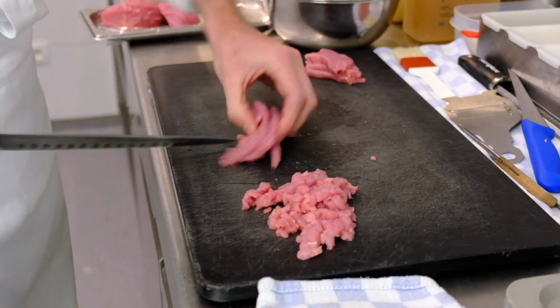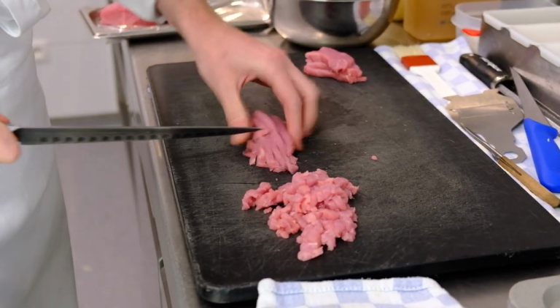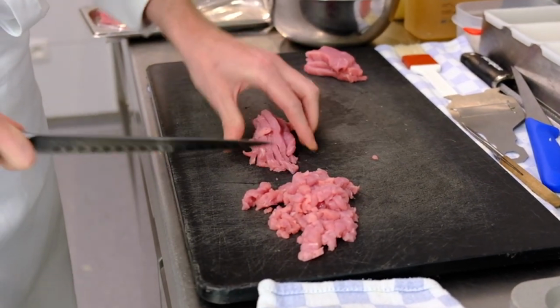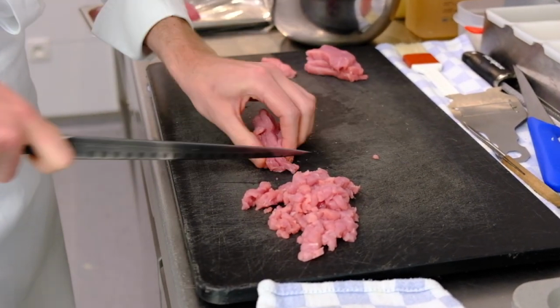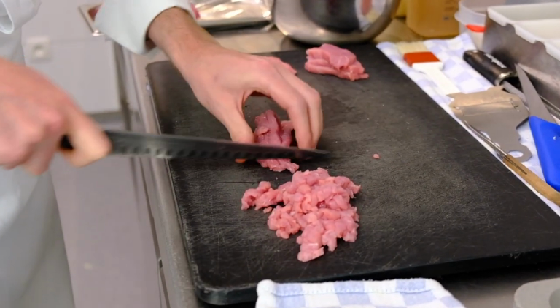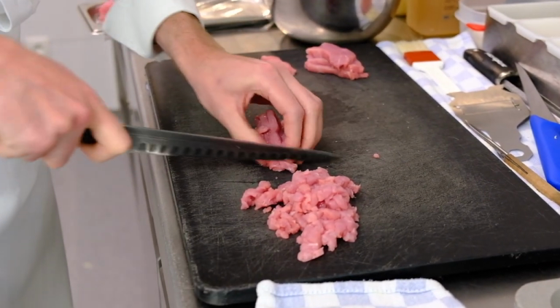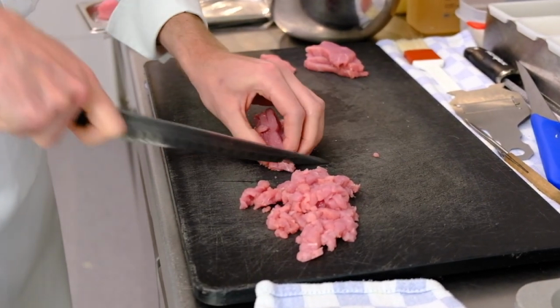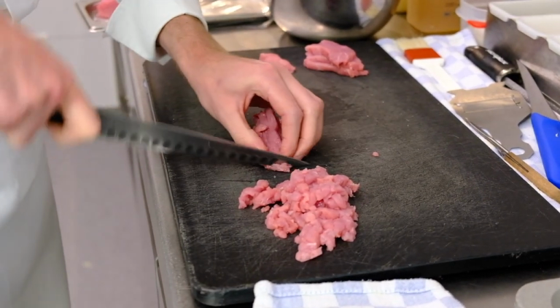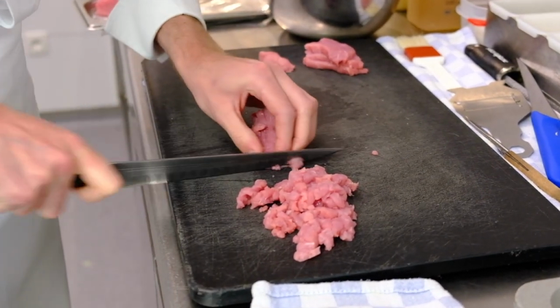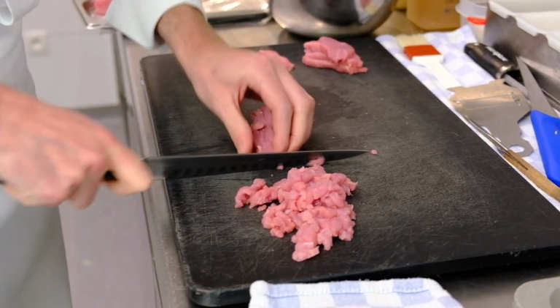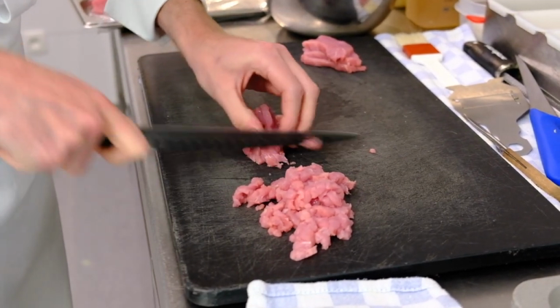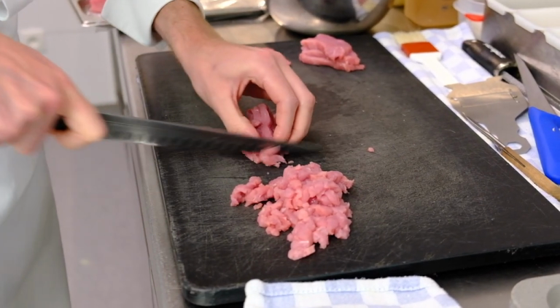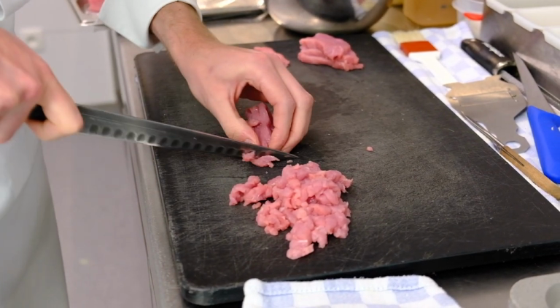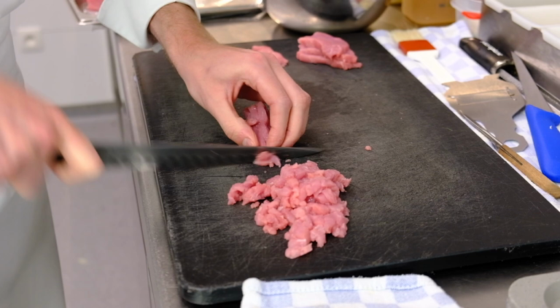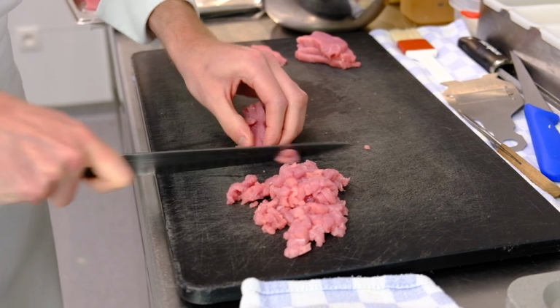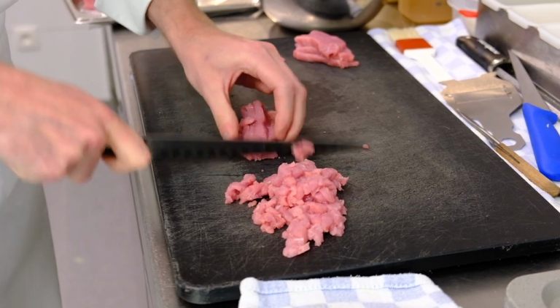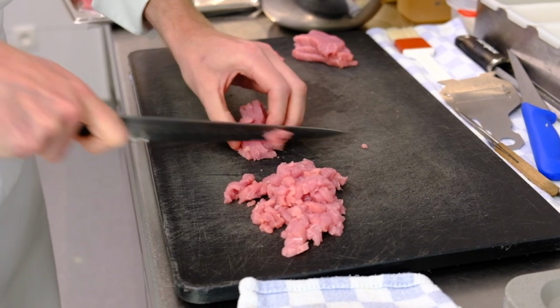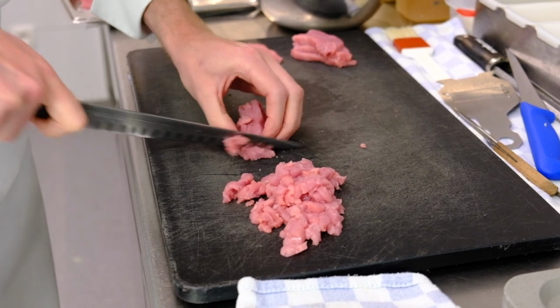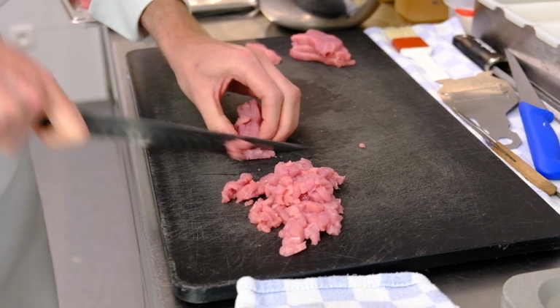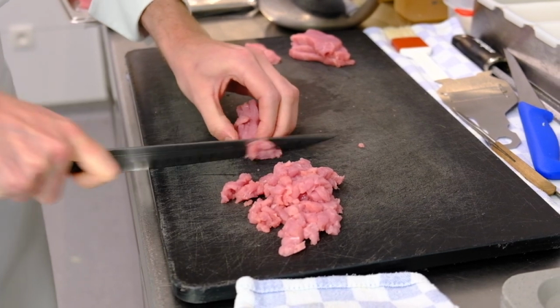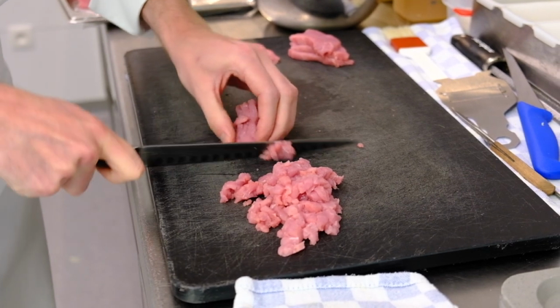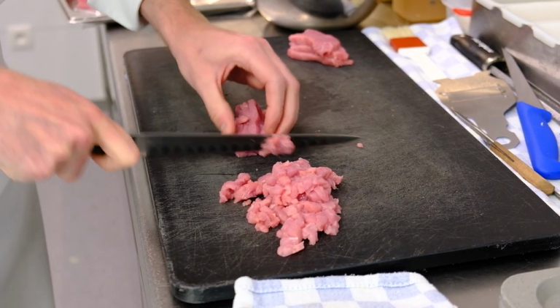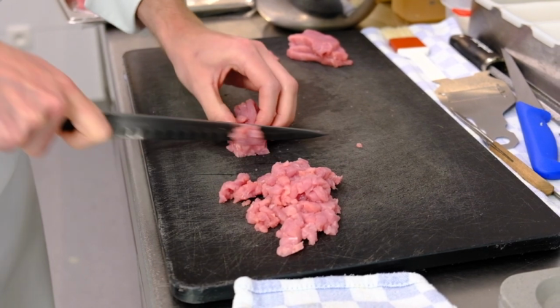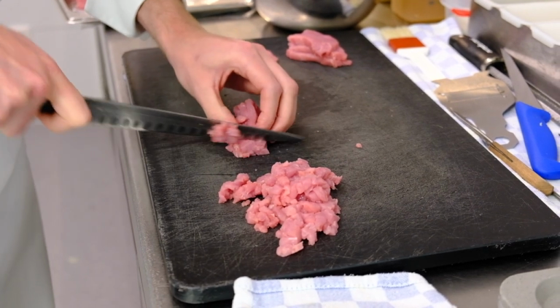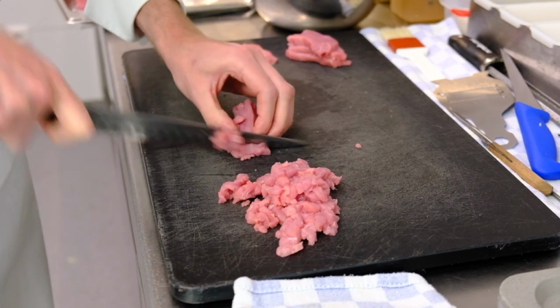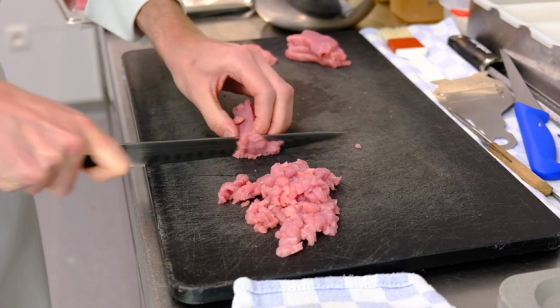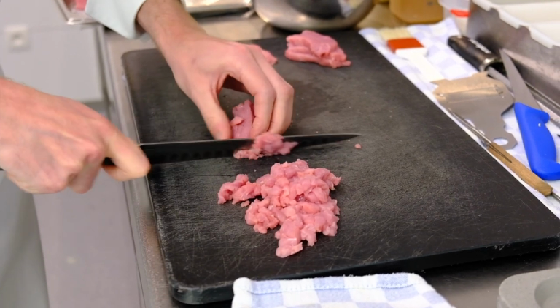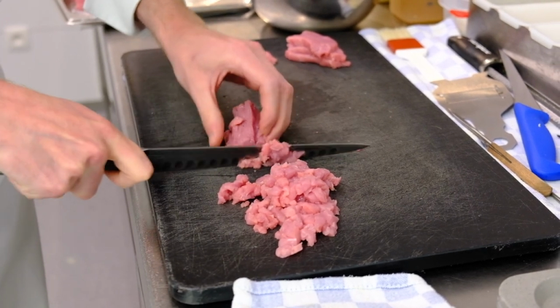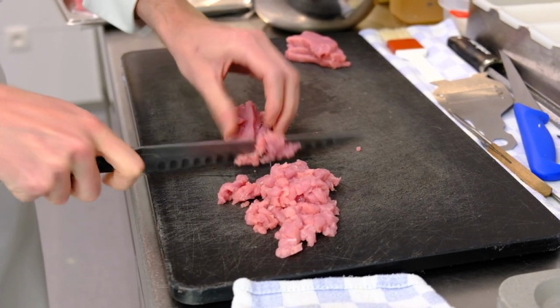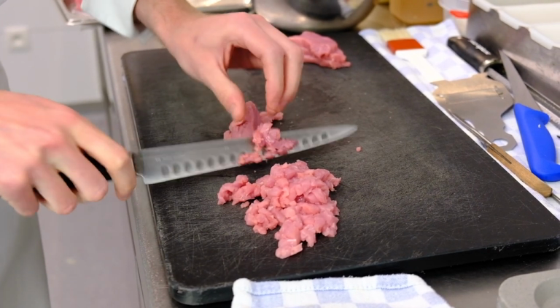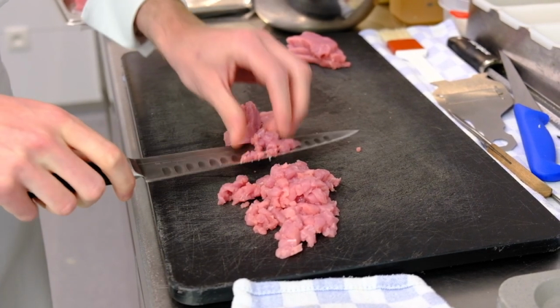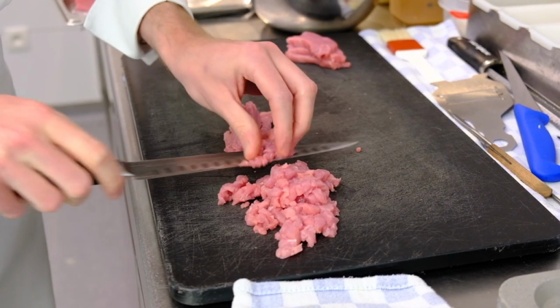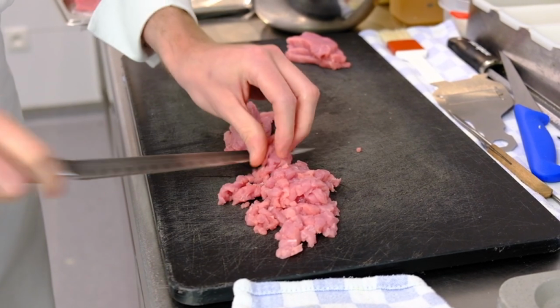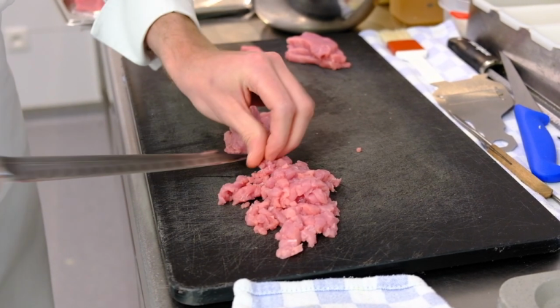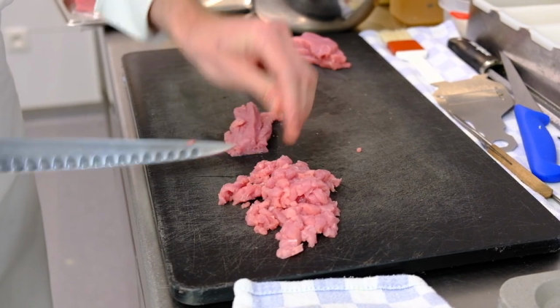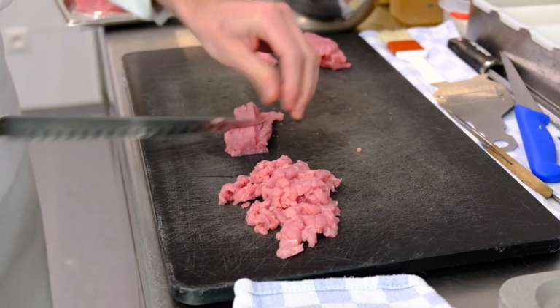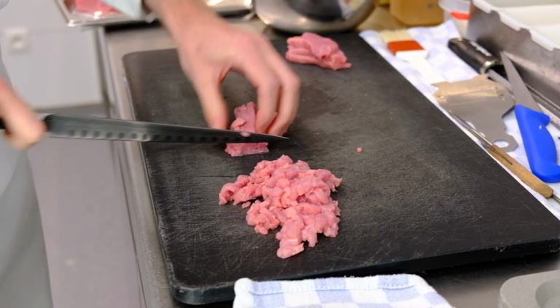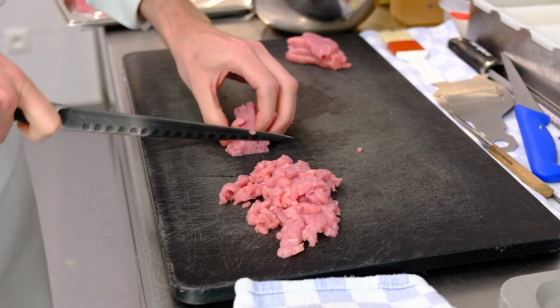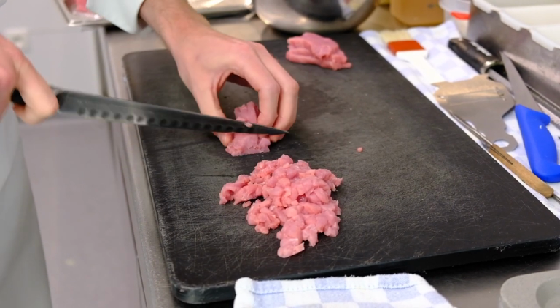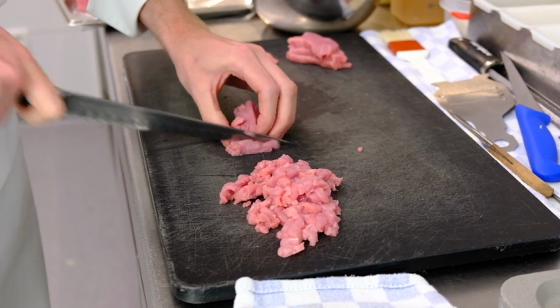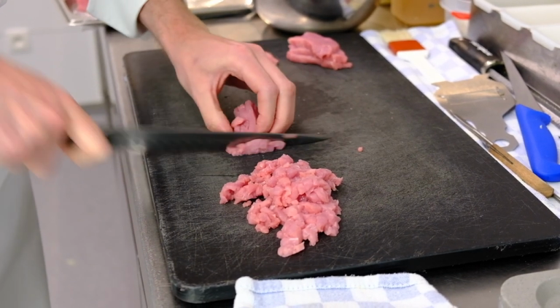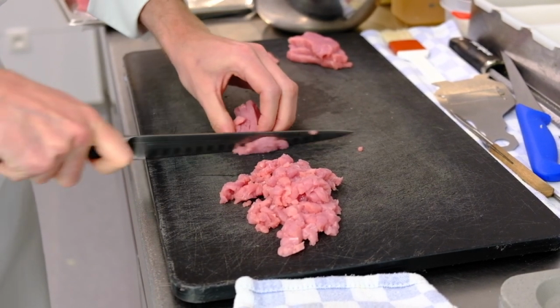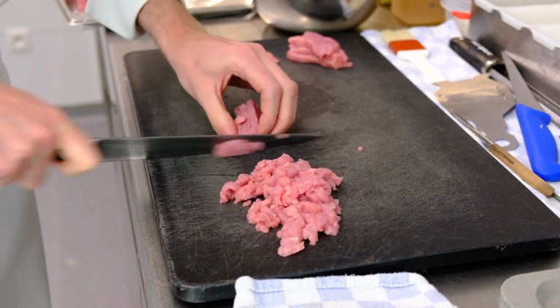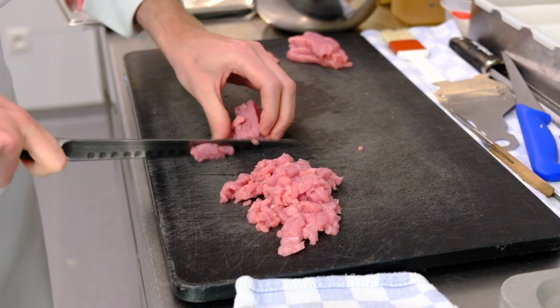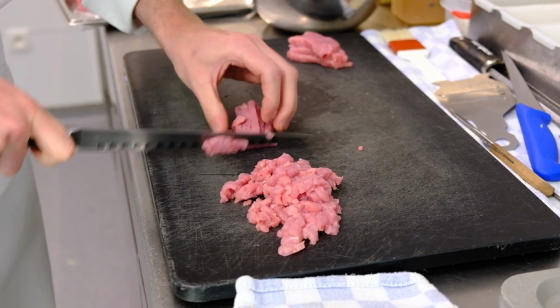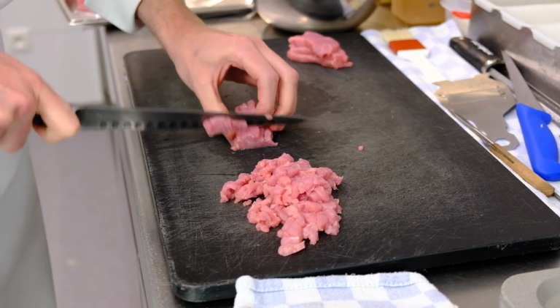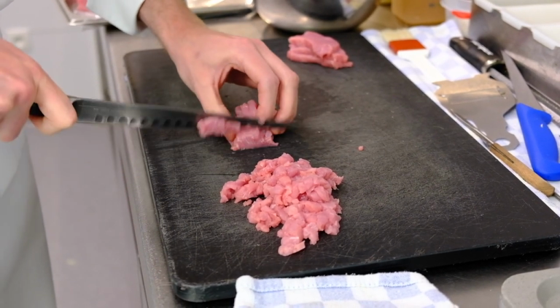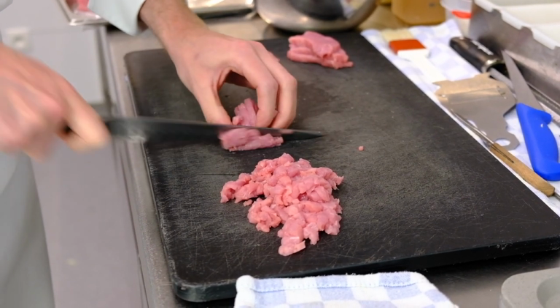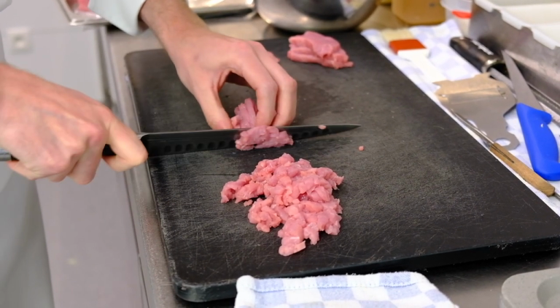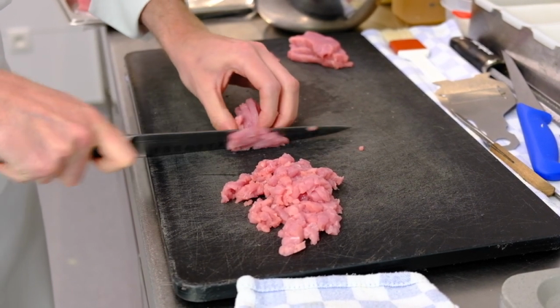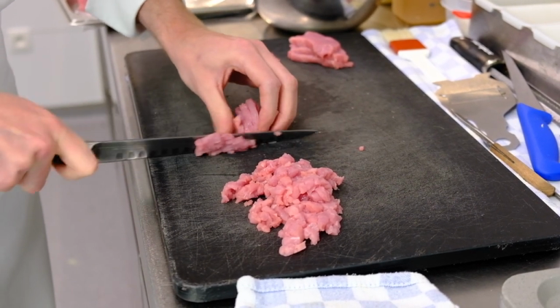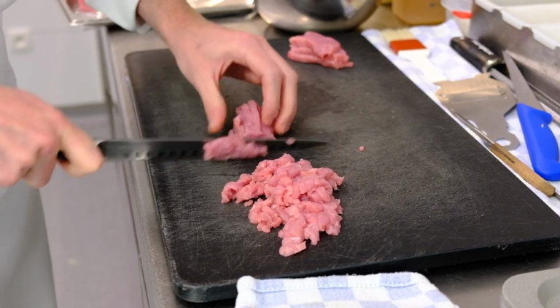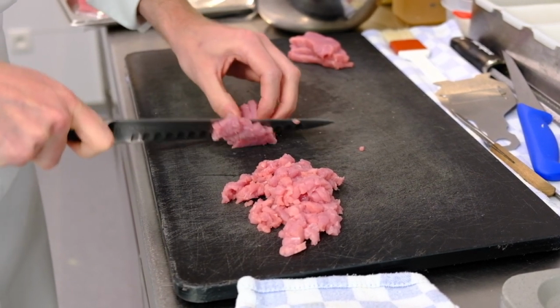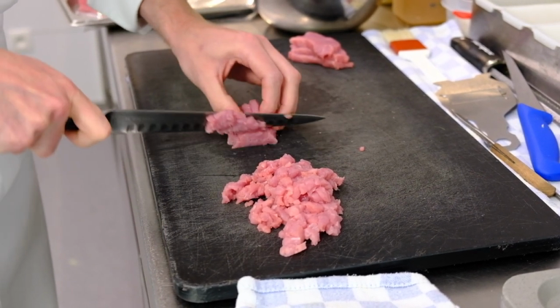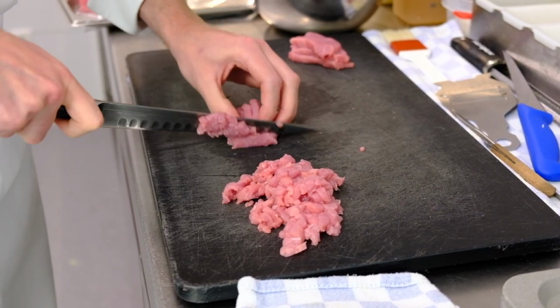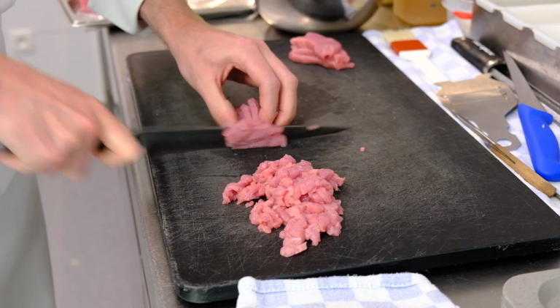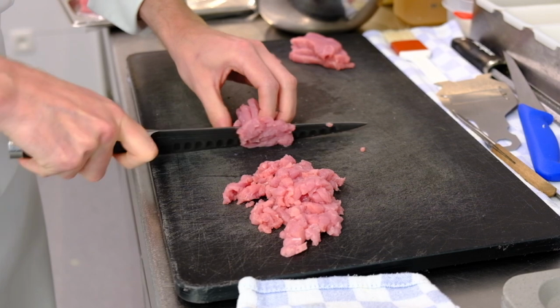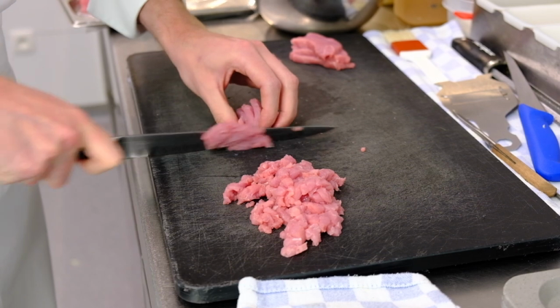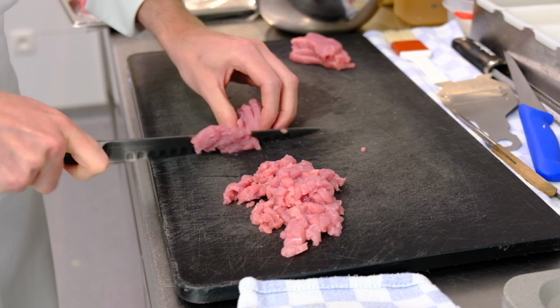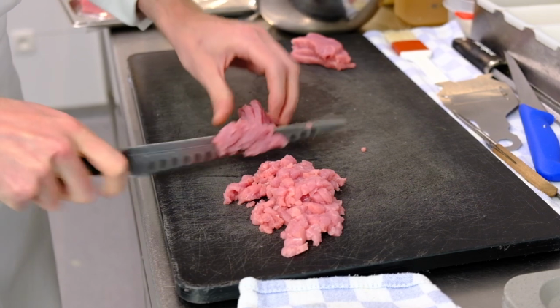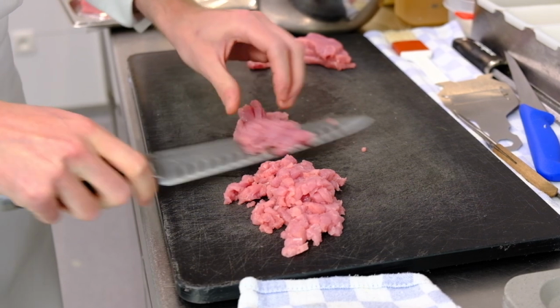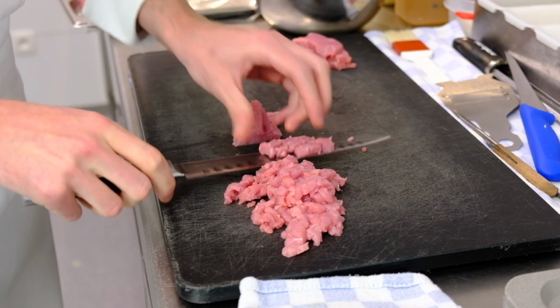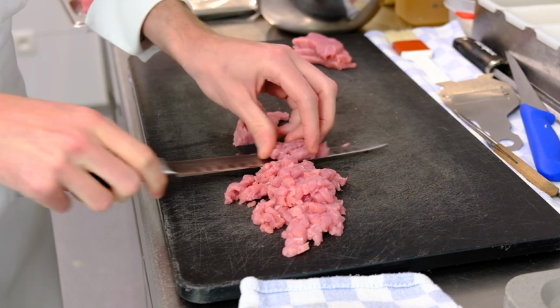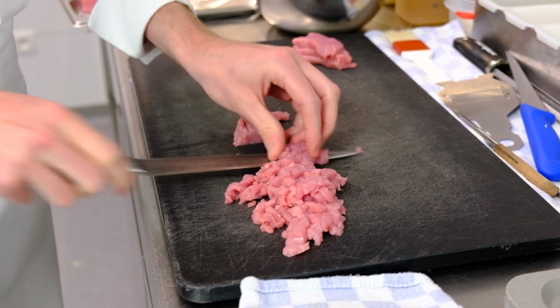With the fat of the cream of cauliflower, it's cooked together, and then with the saltiness of the caviar, it all balances out beautifully.